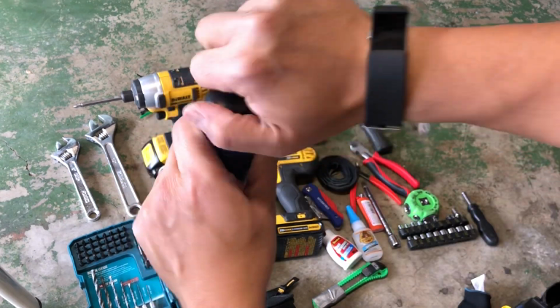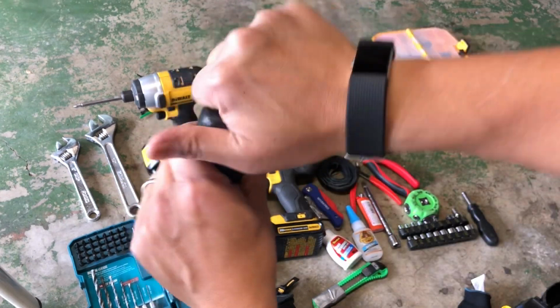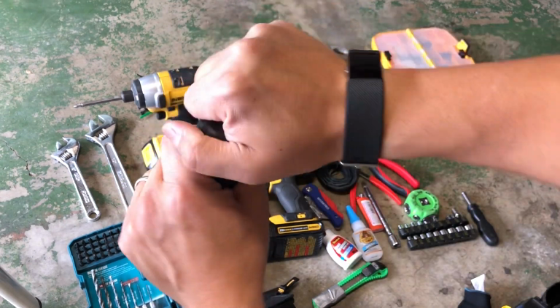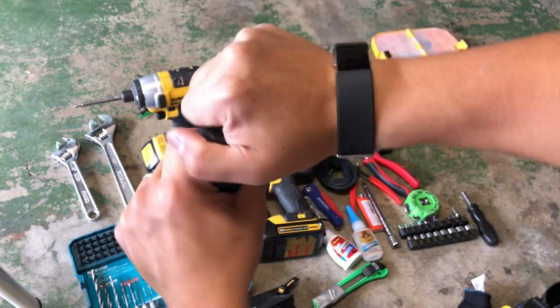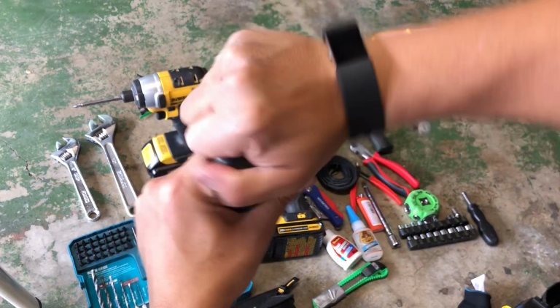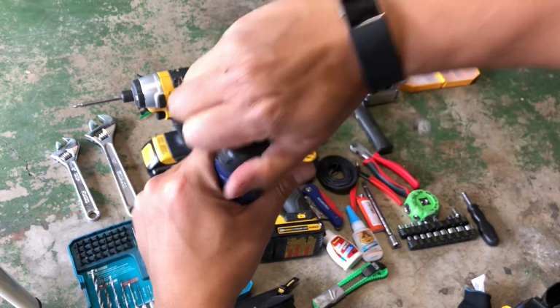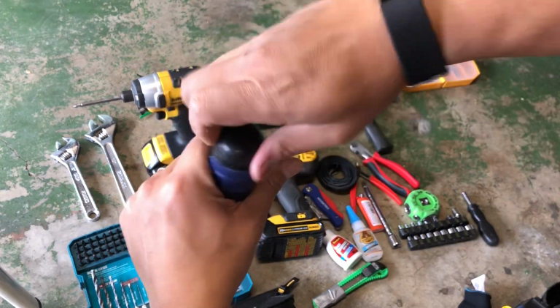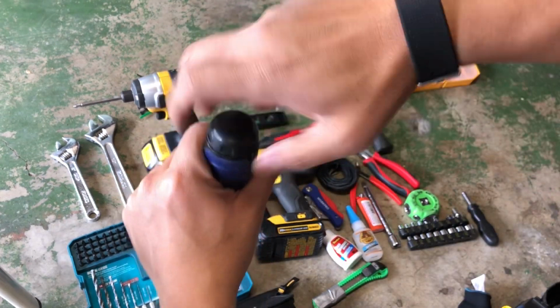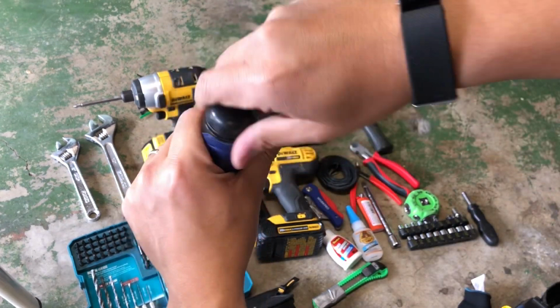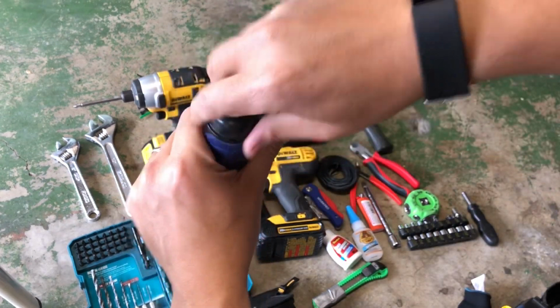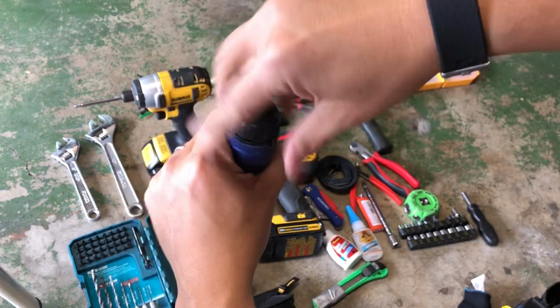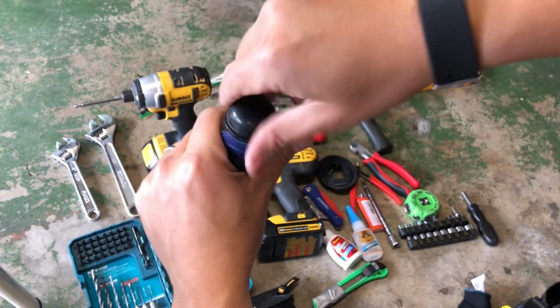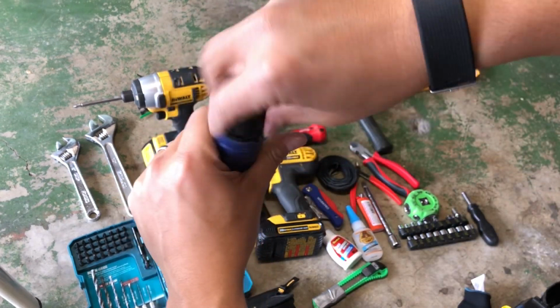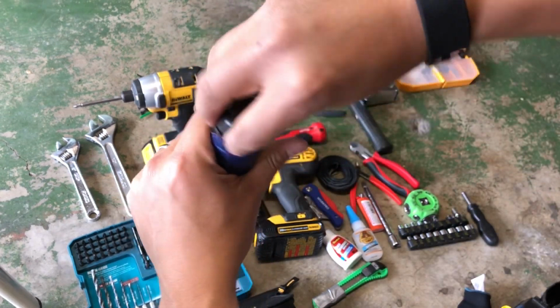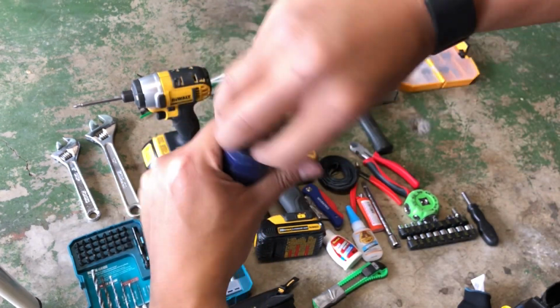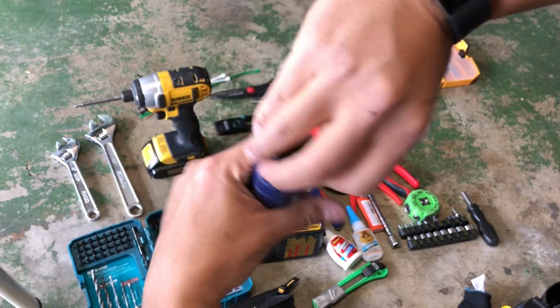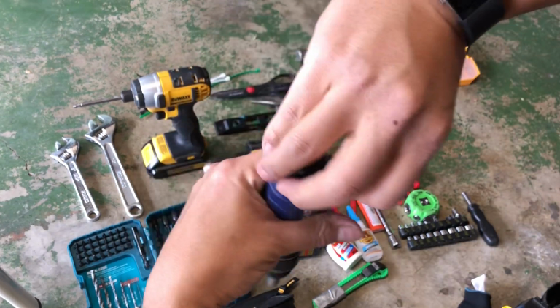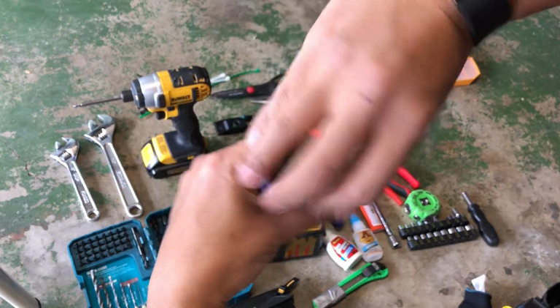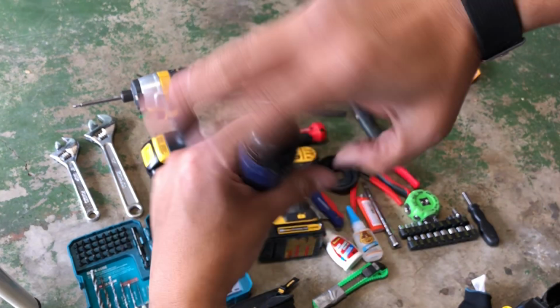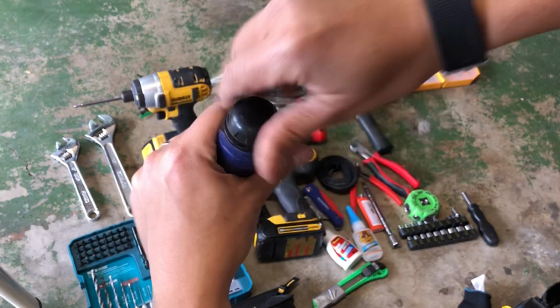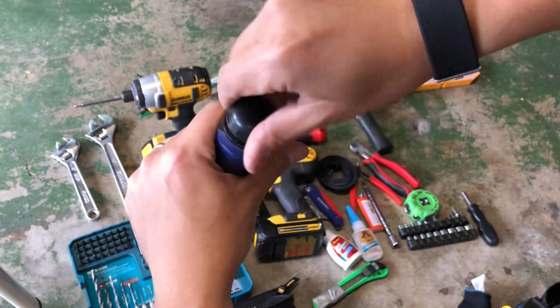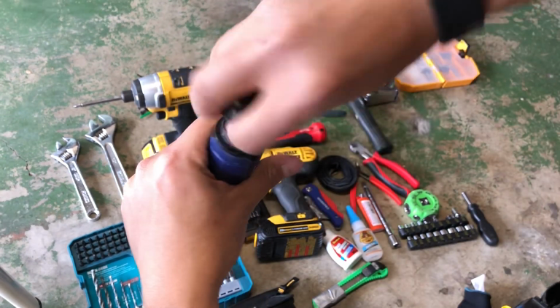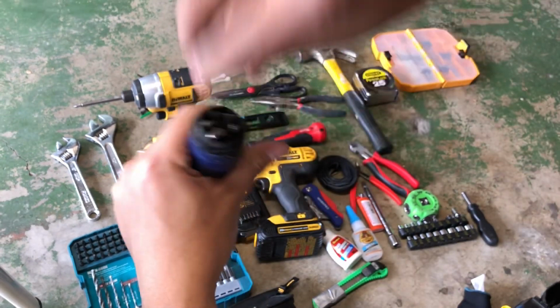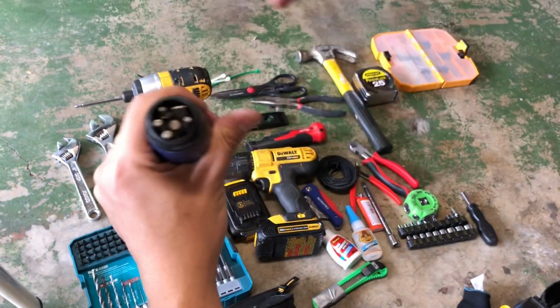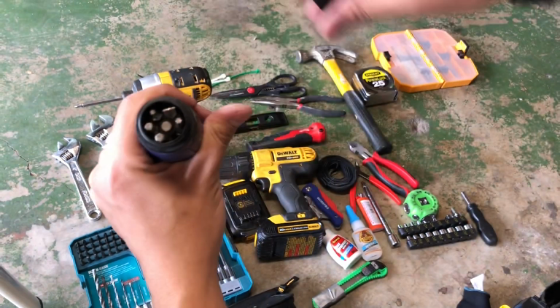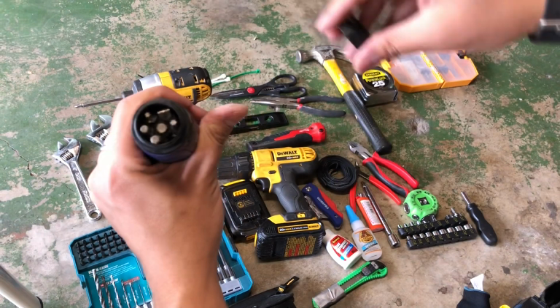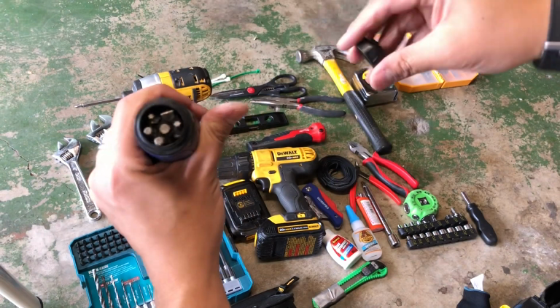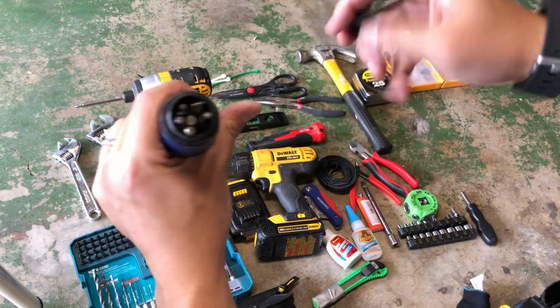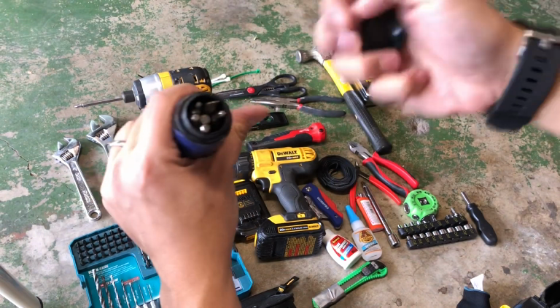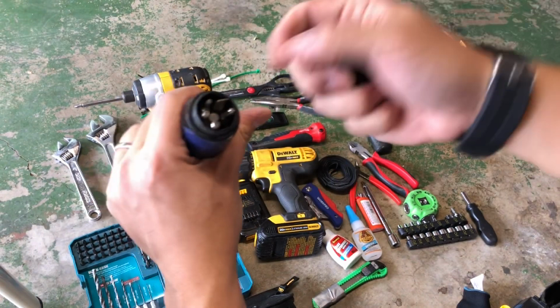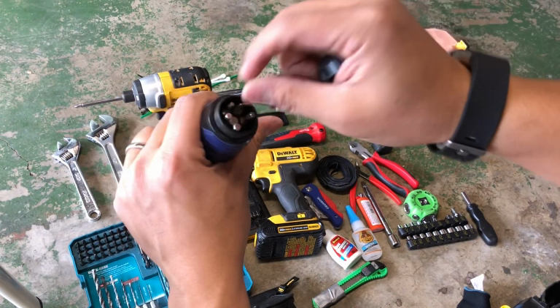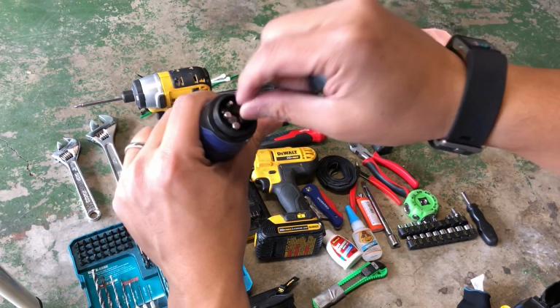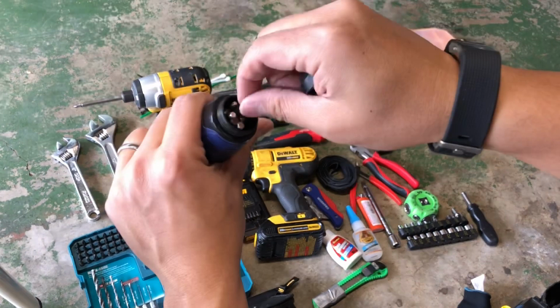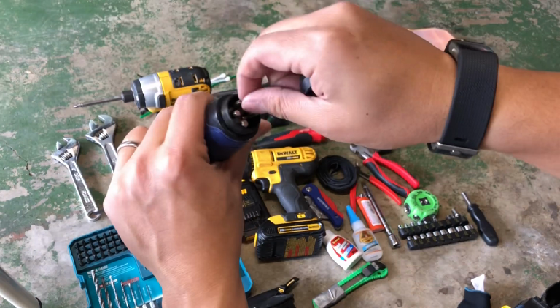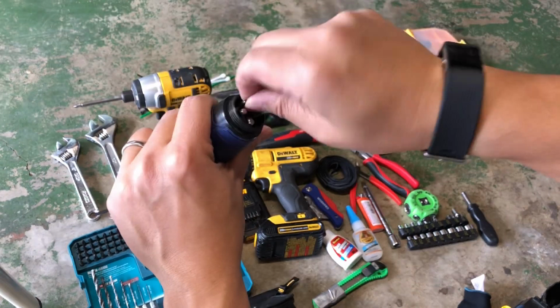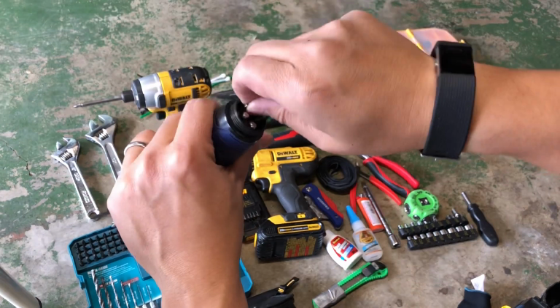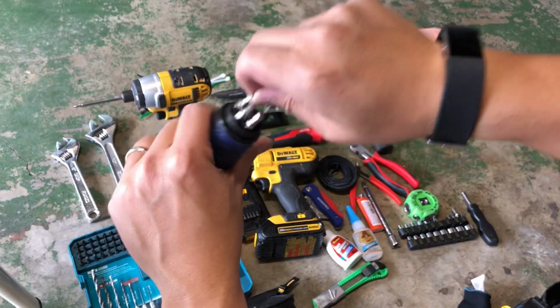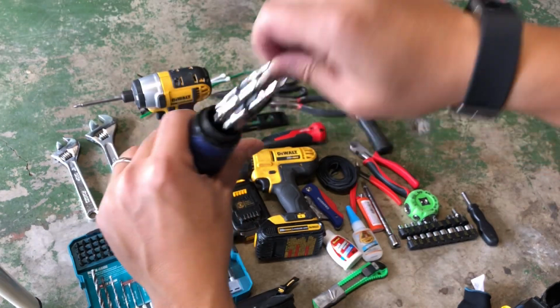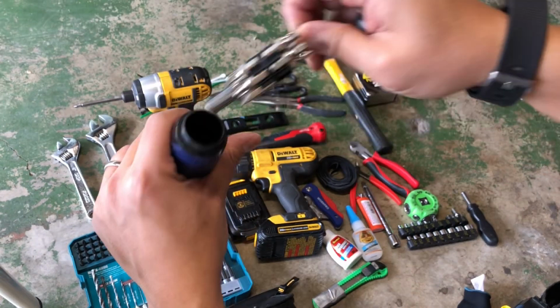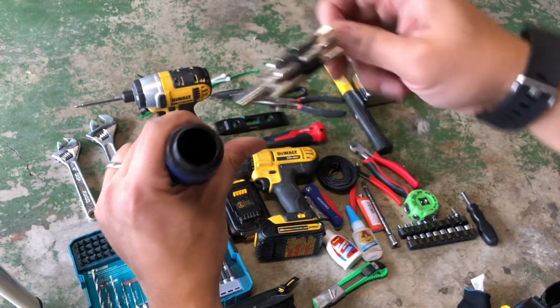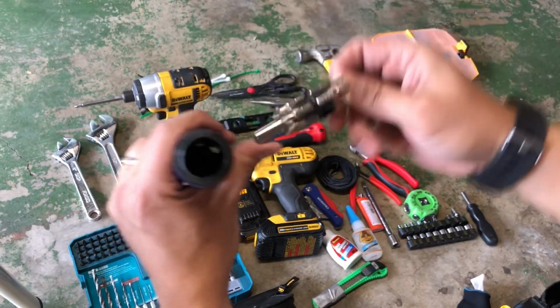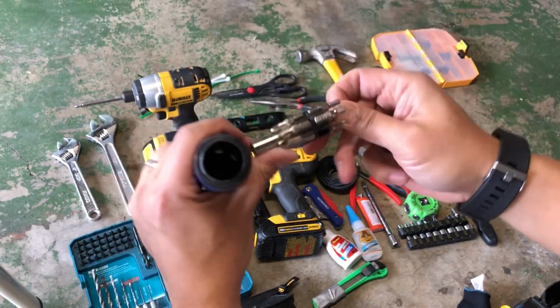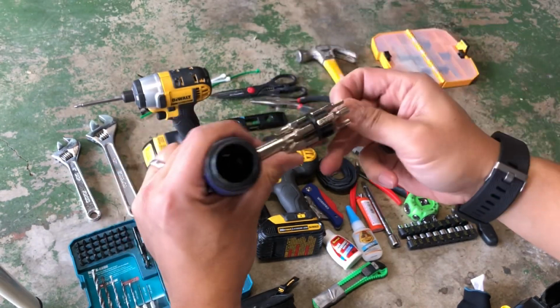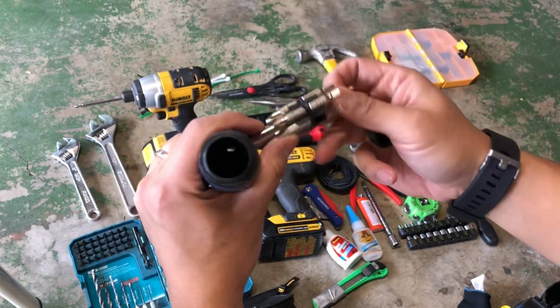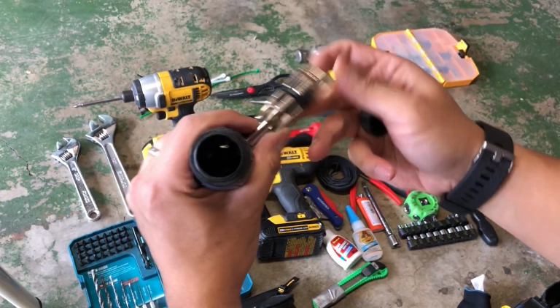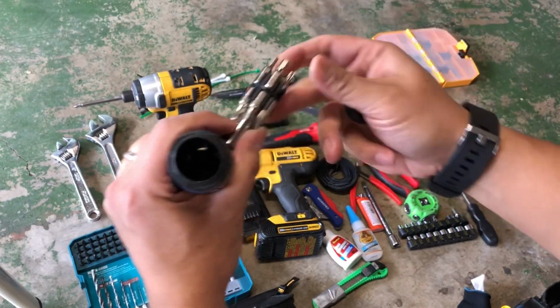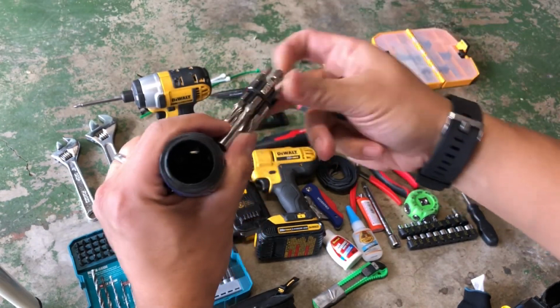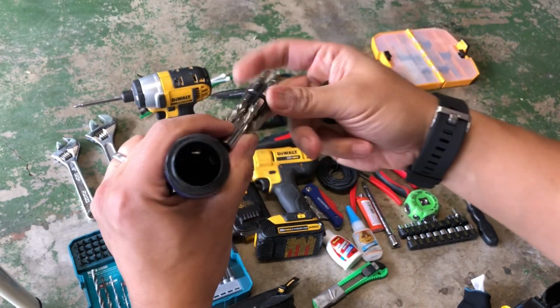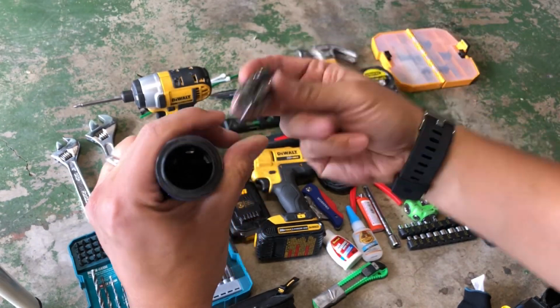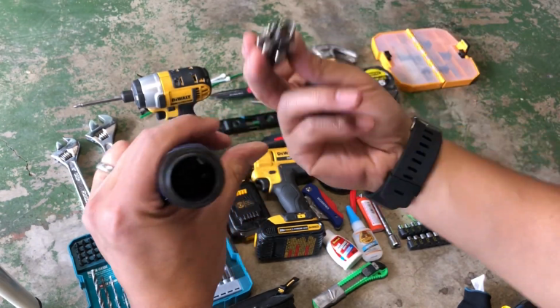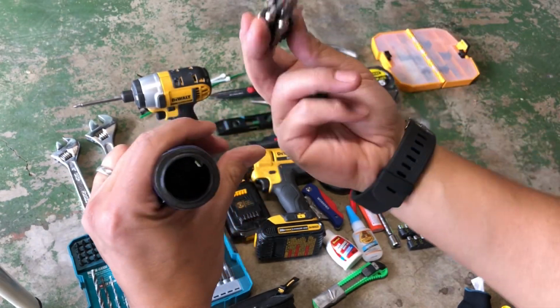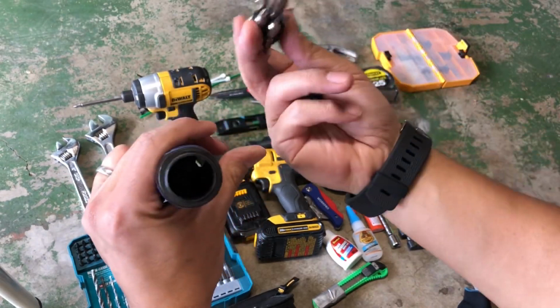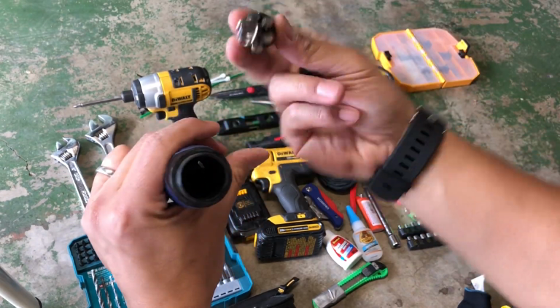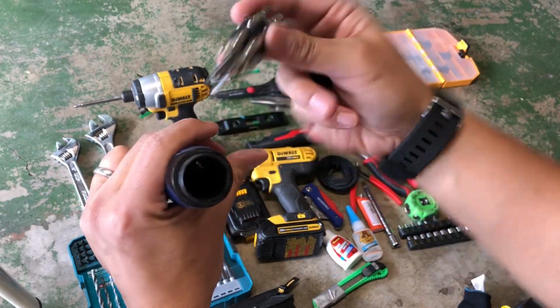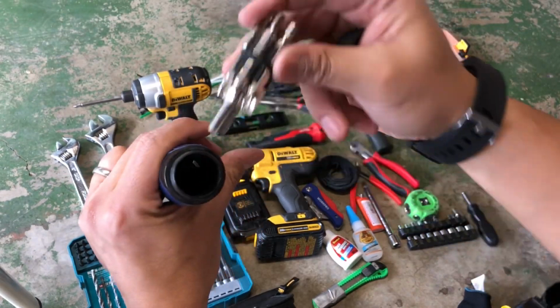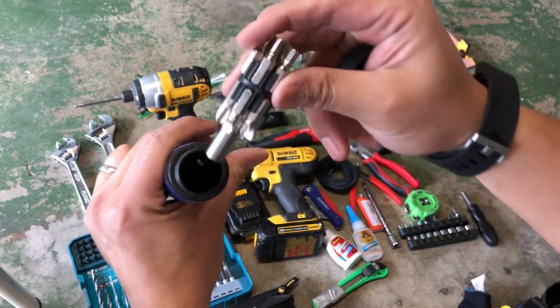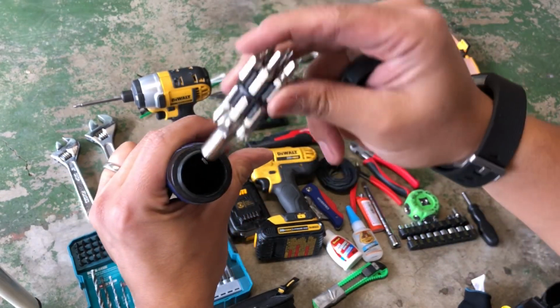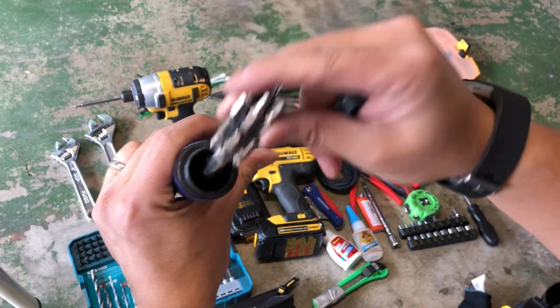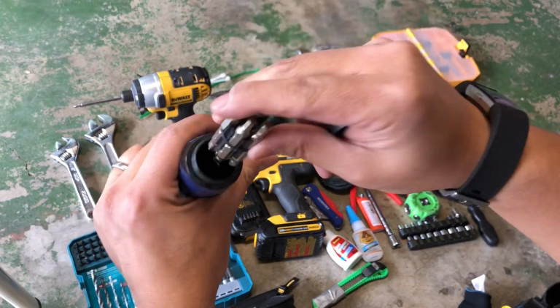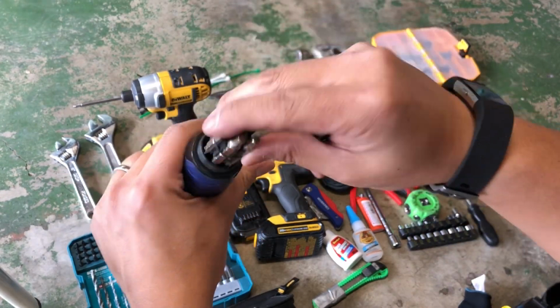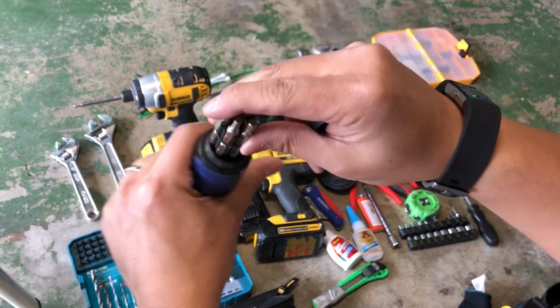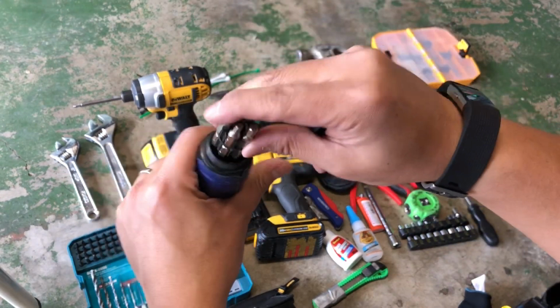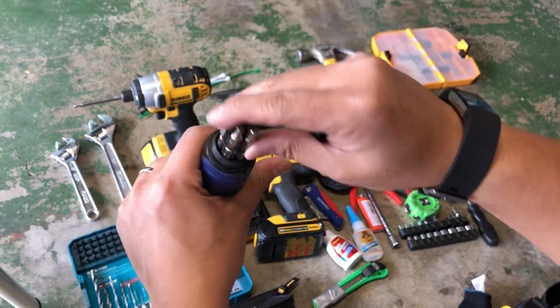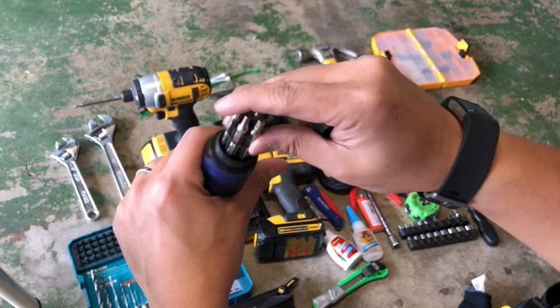I have a ratcheting screwdriver that also comes with different bits for various applications.